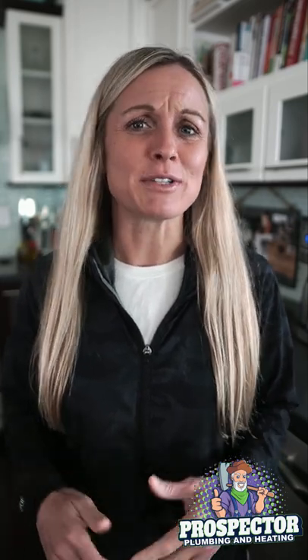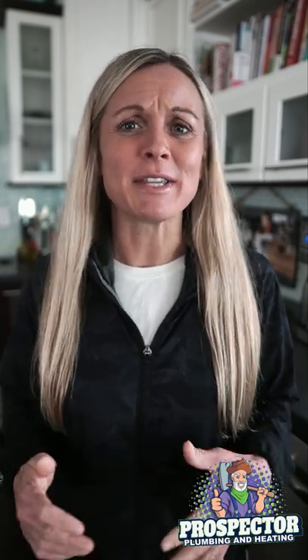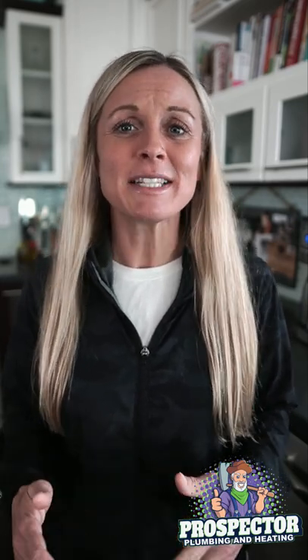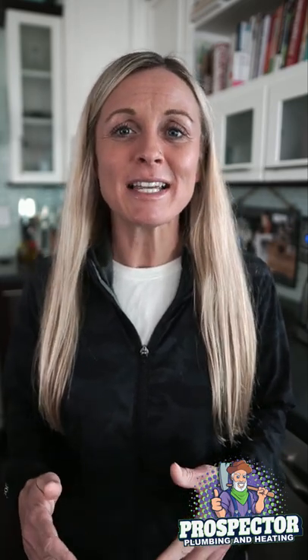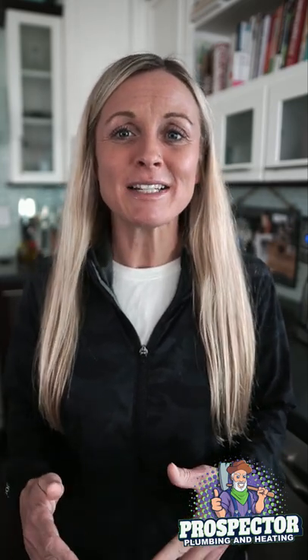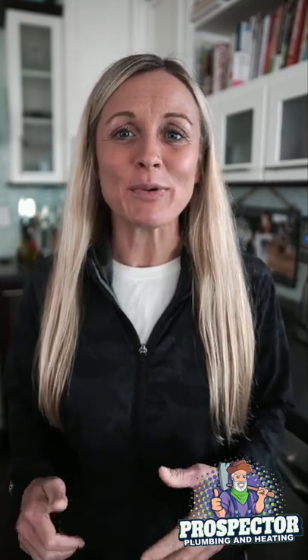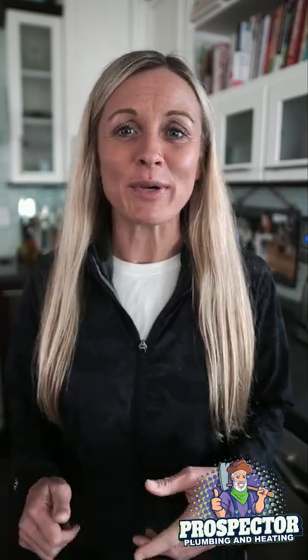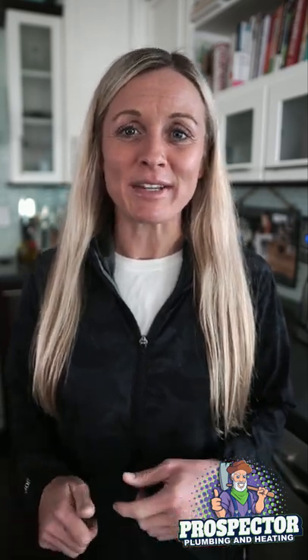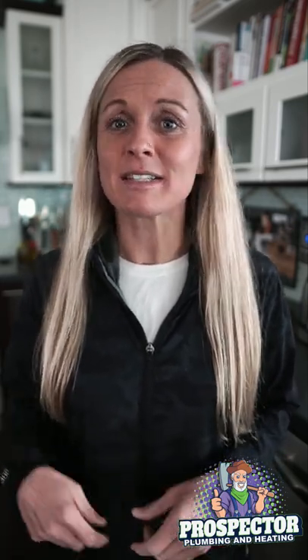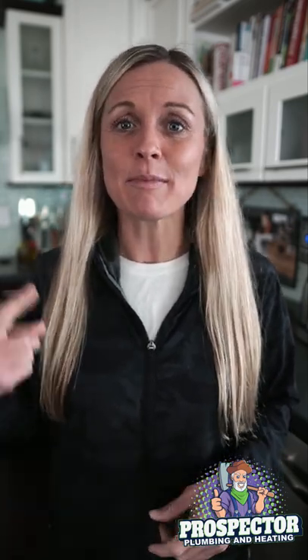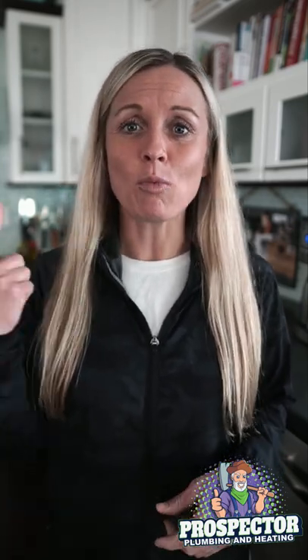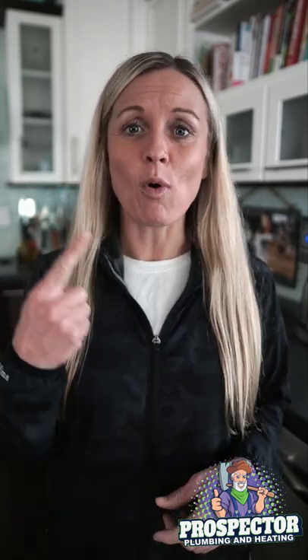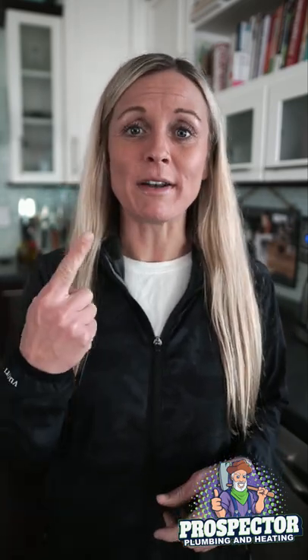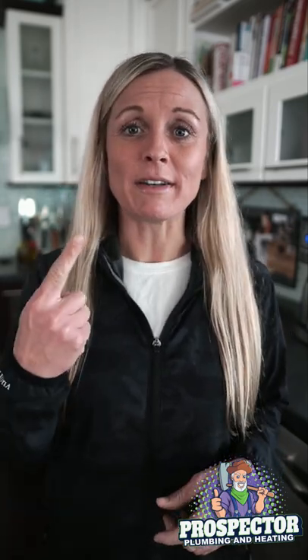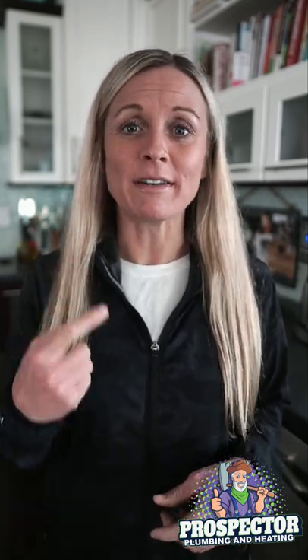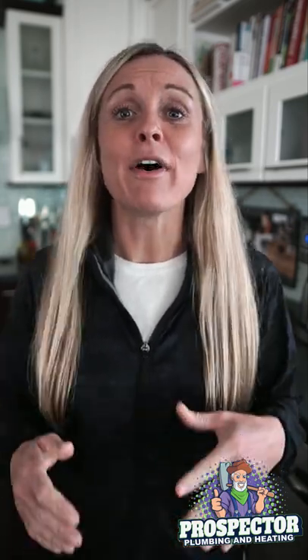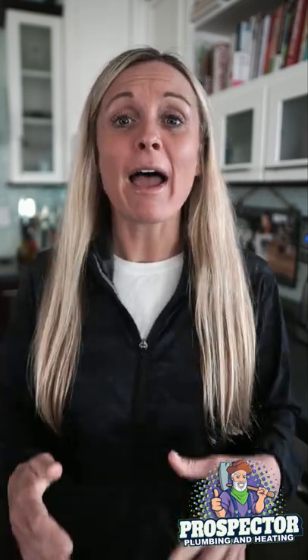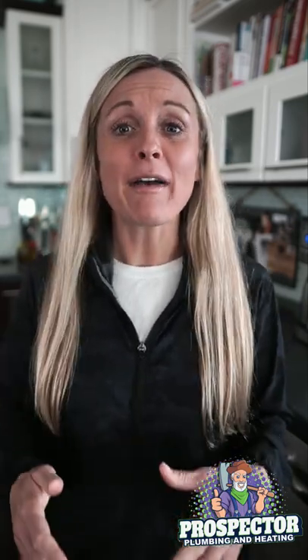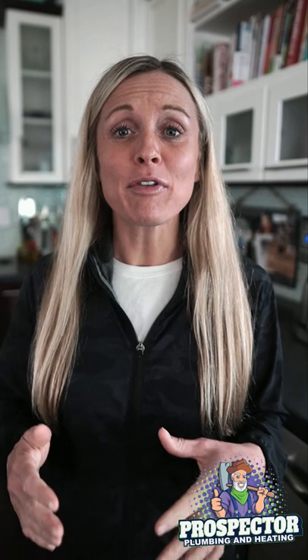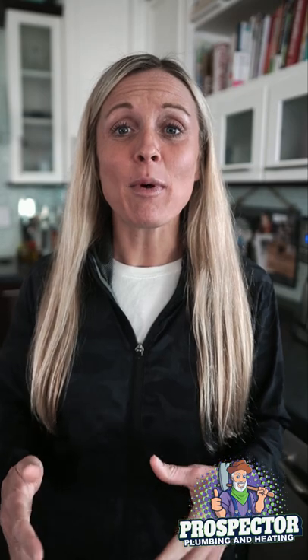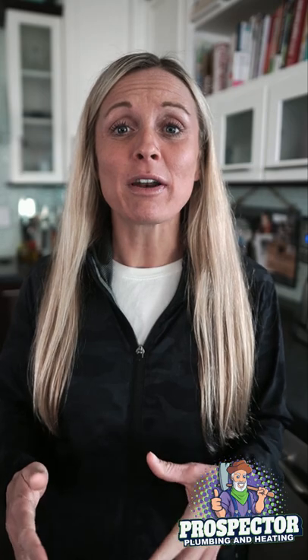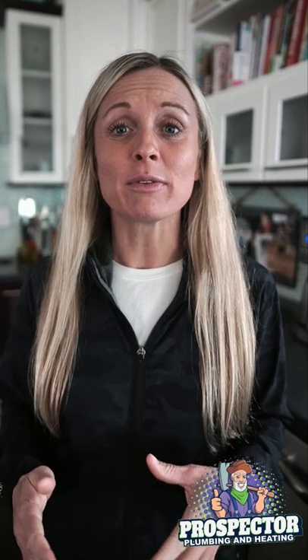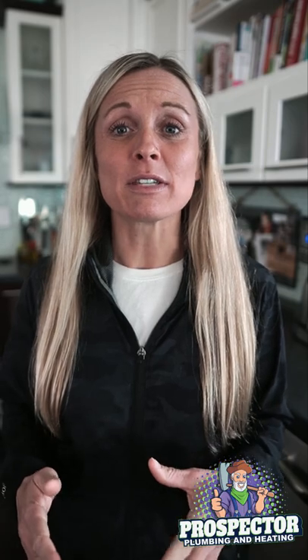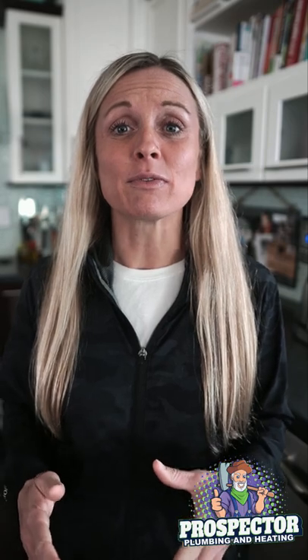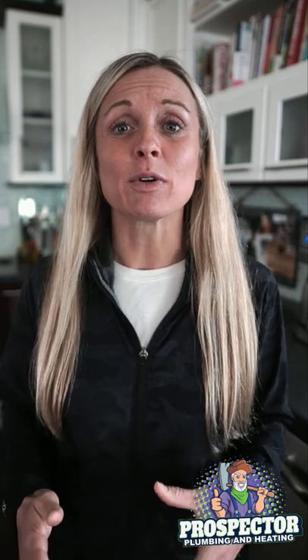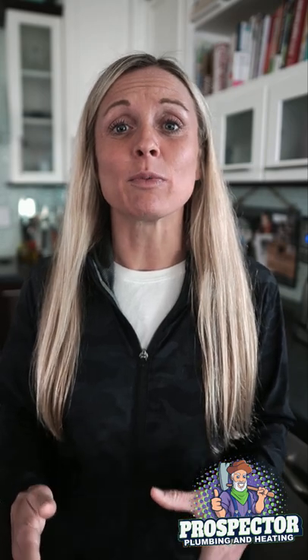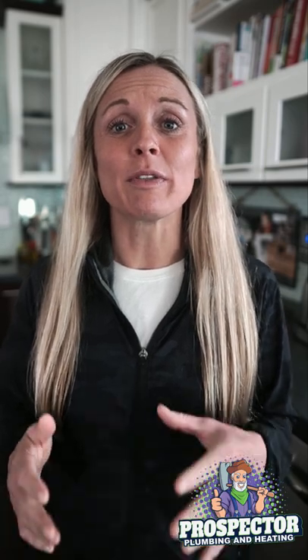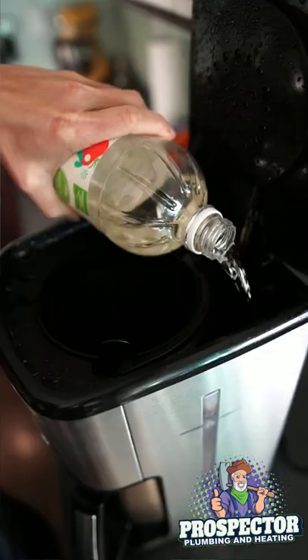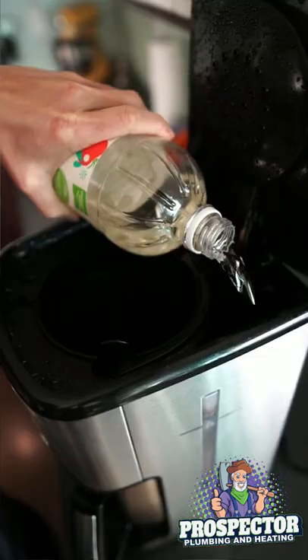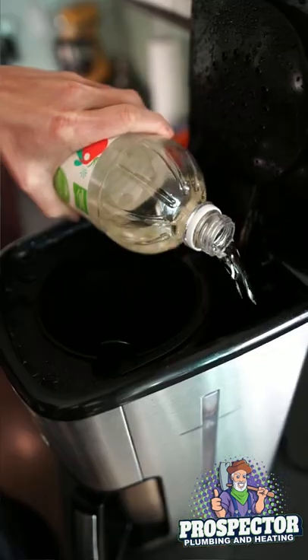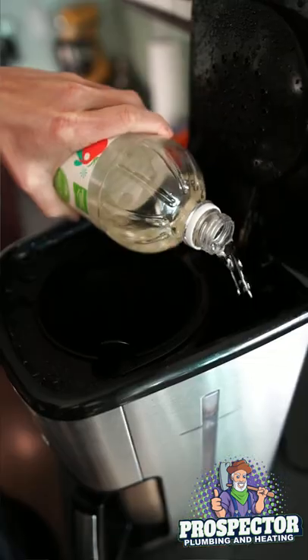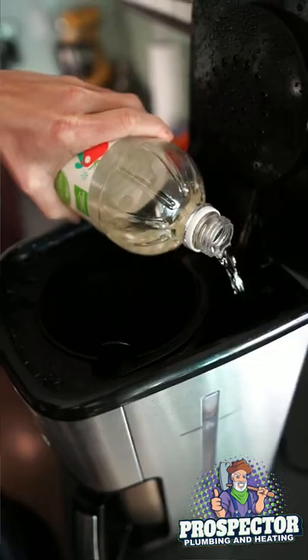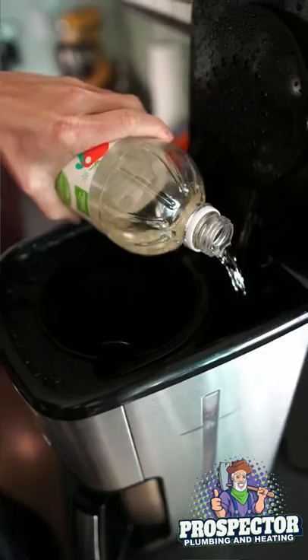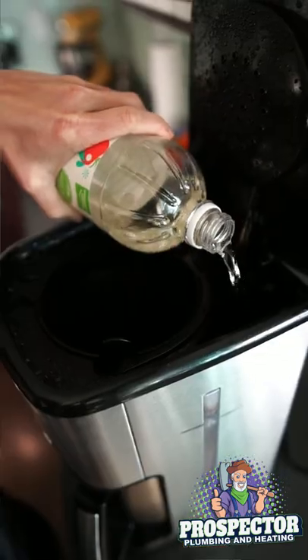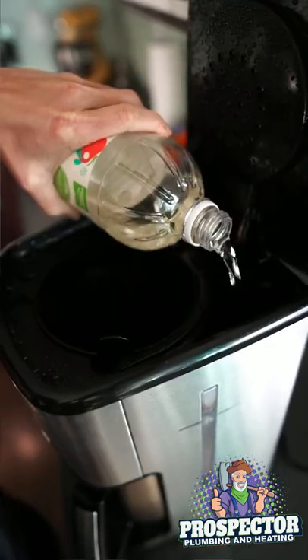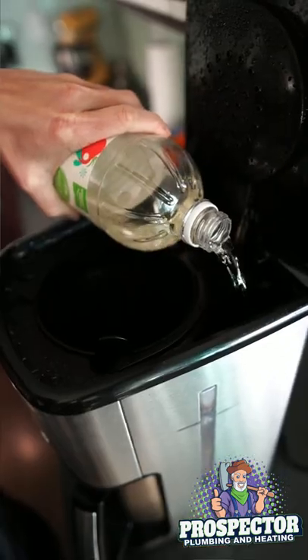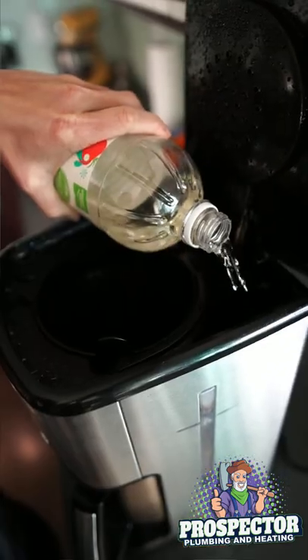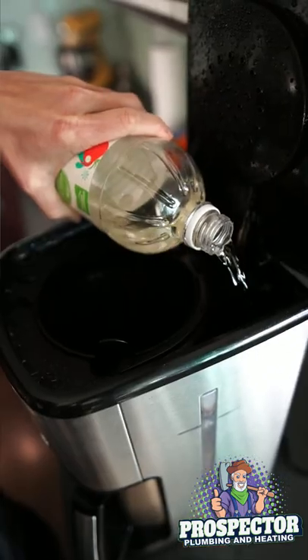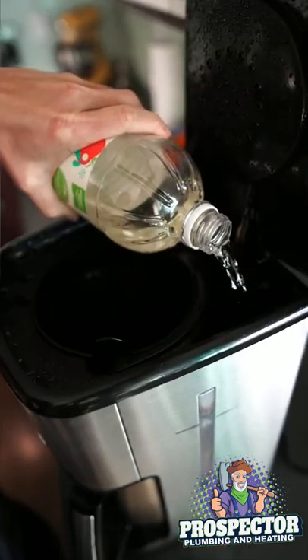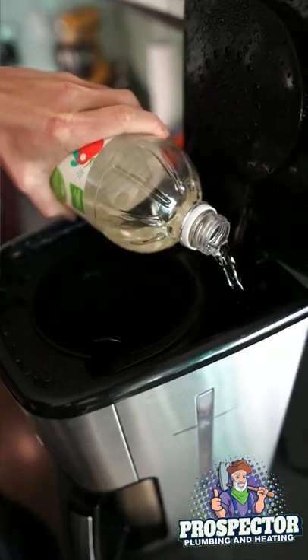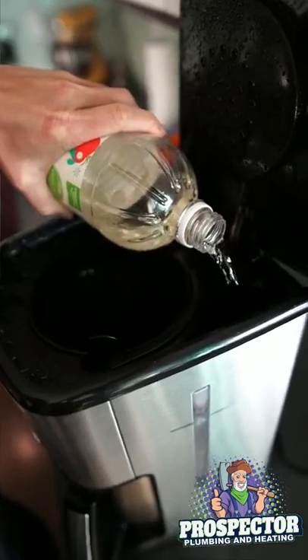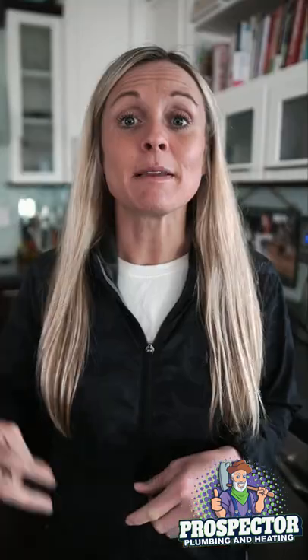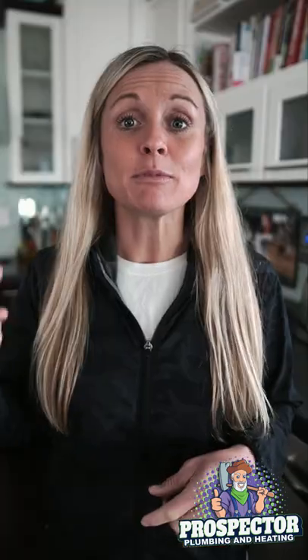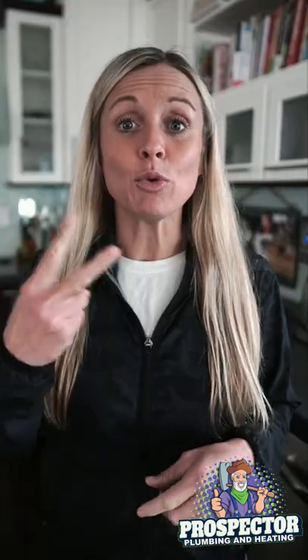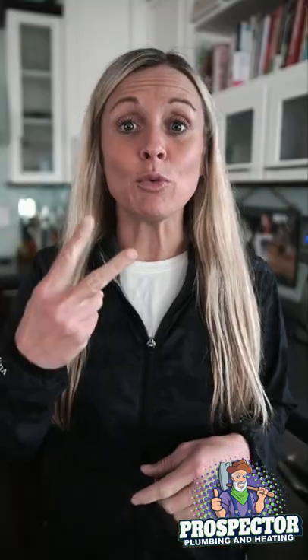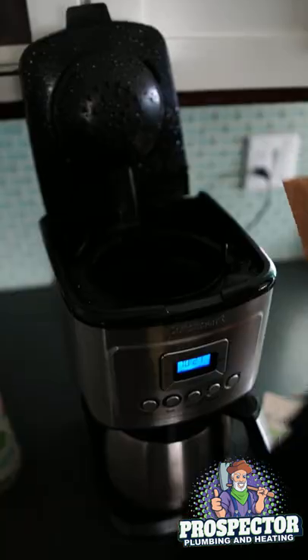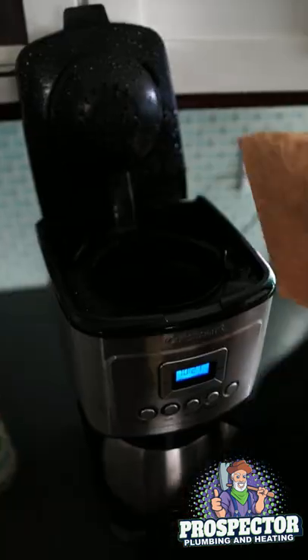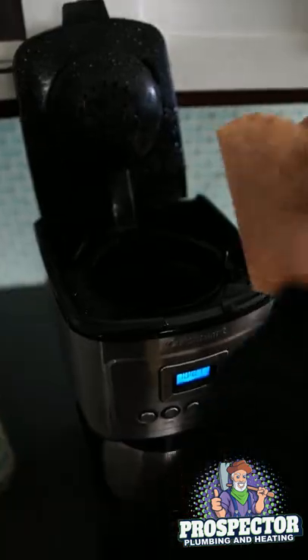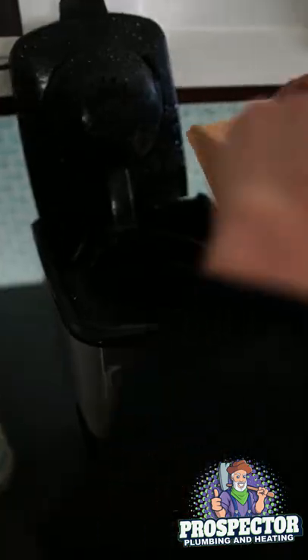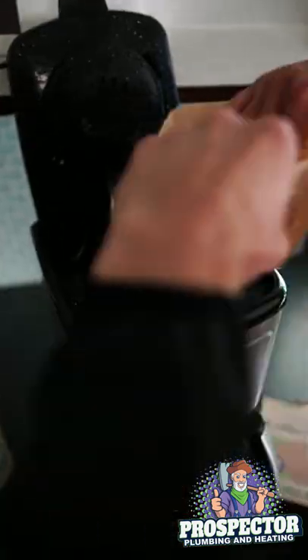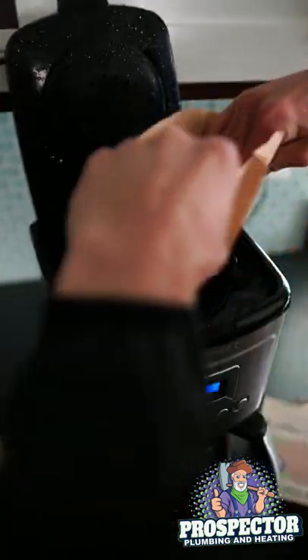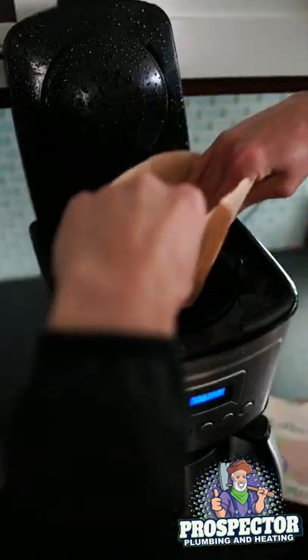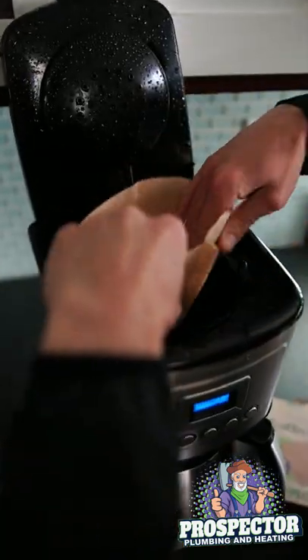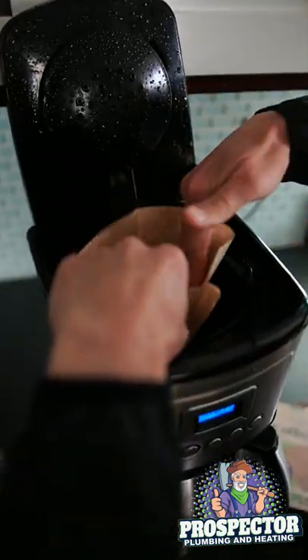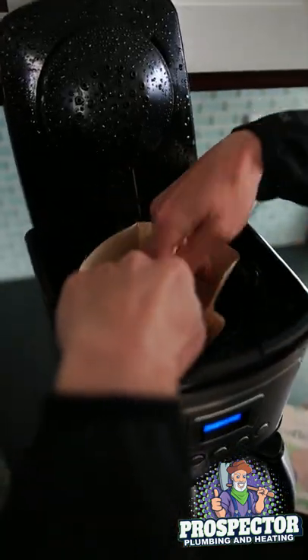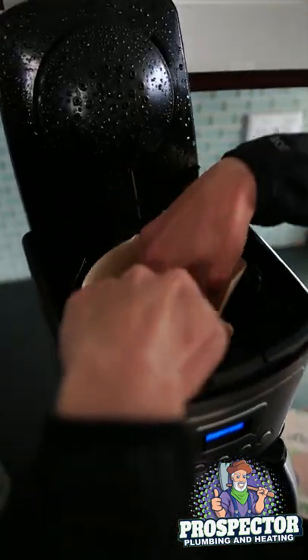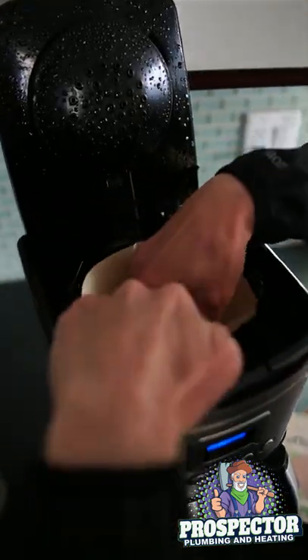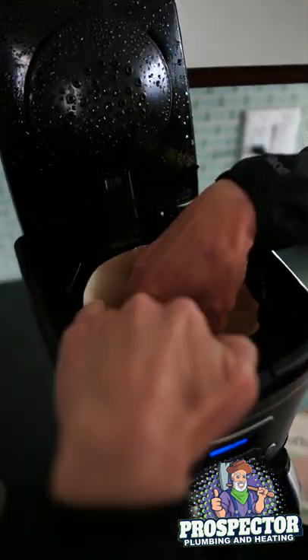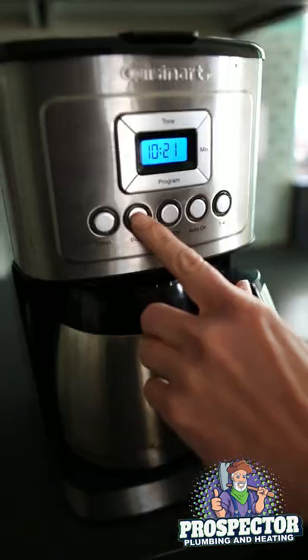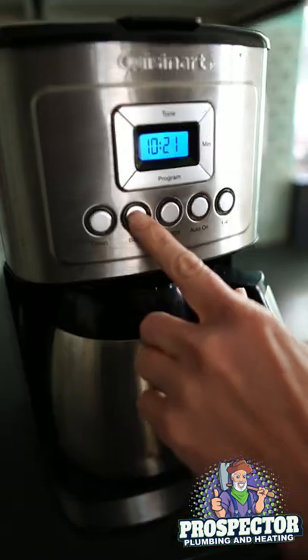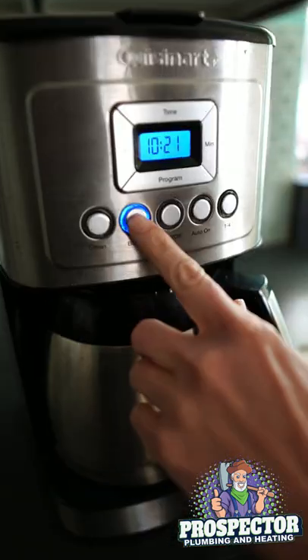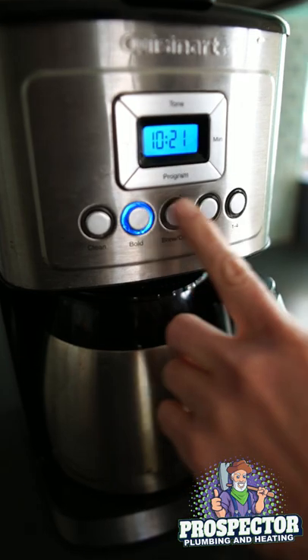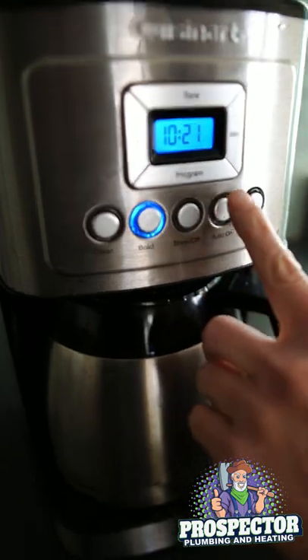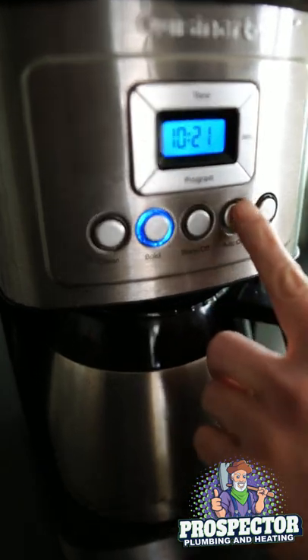So let's get to it. Step 1: Fill half the water reservoir with vinegar and the rest with water. Step 2: Put in an empty filter and turn on the coffee maker.